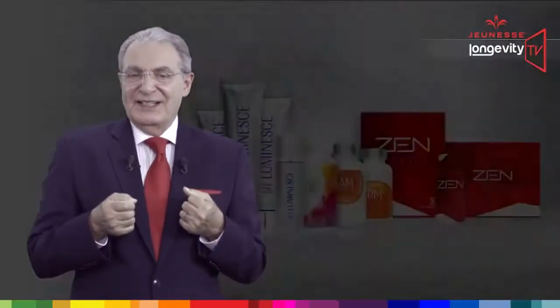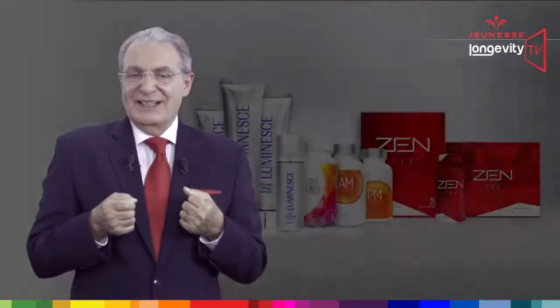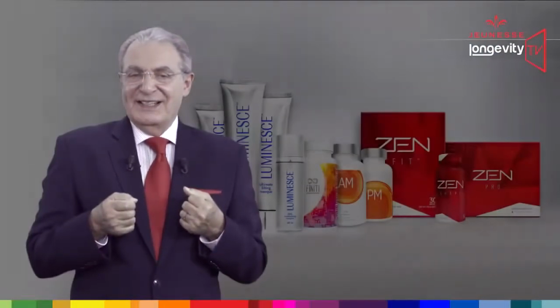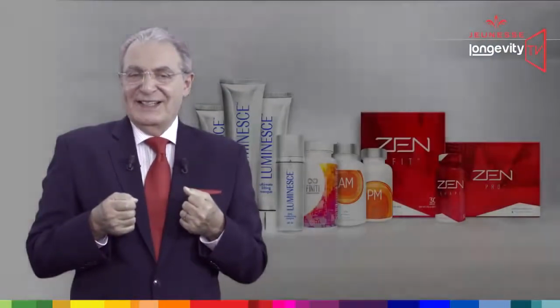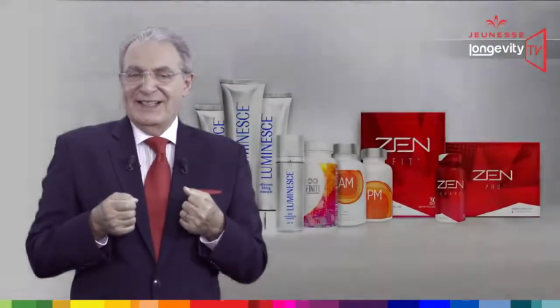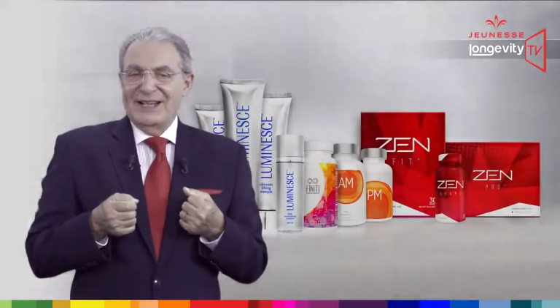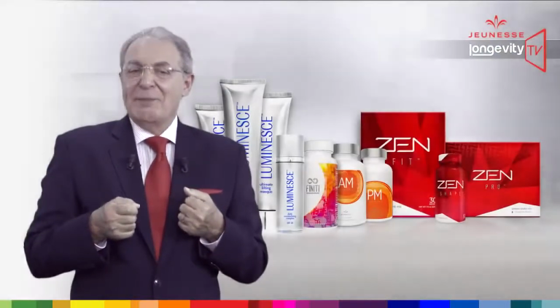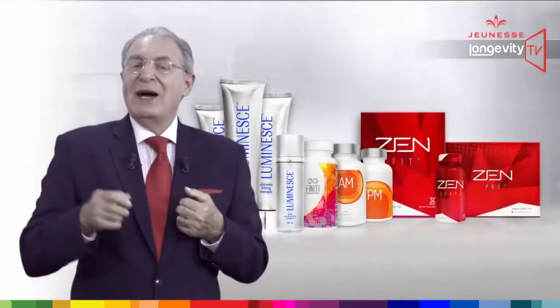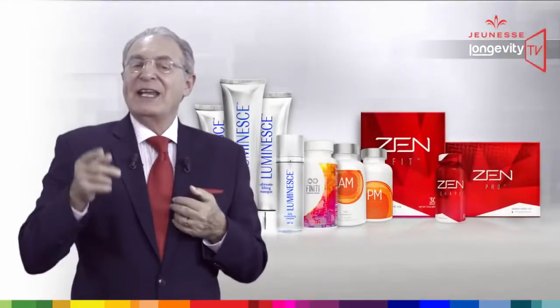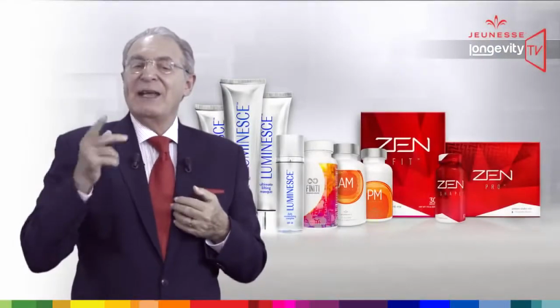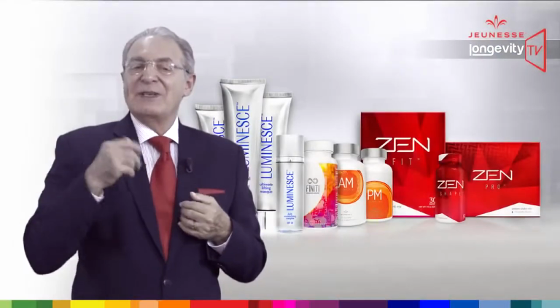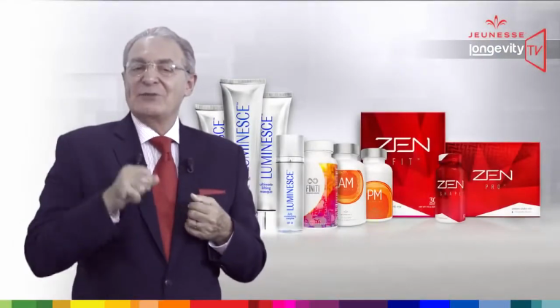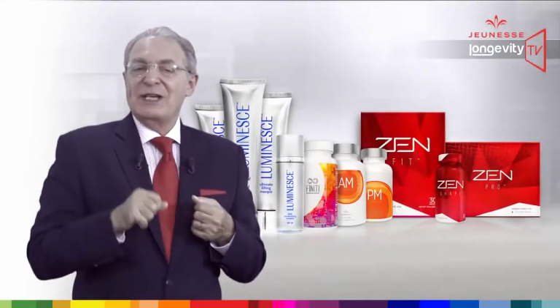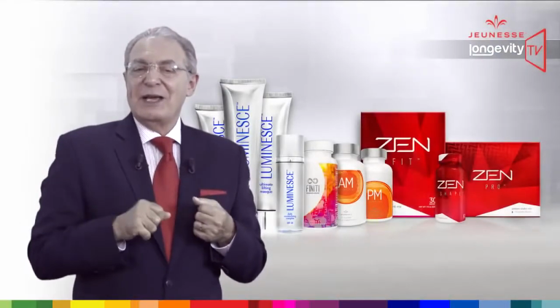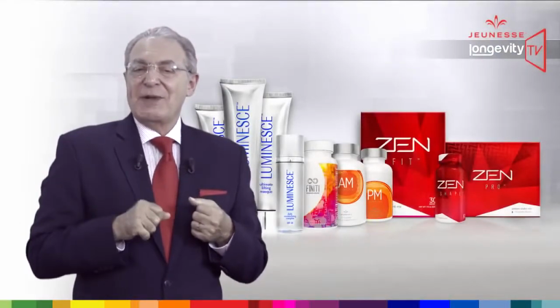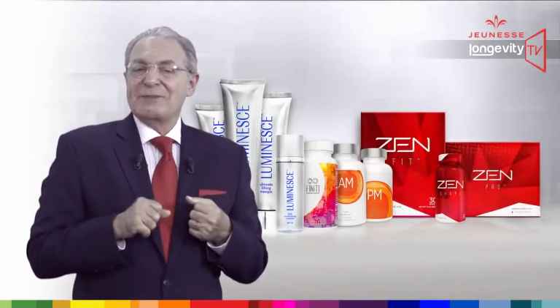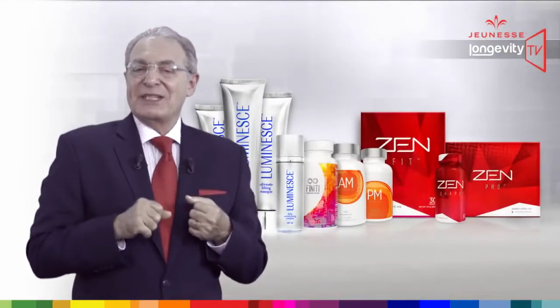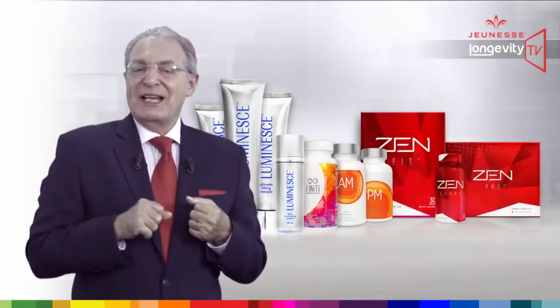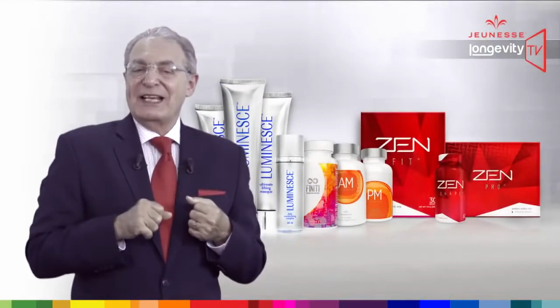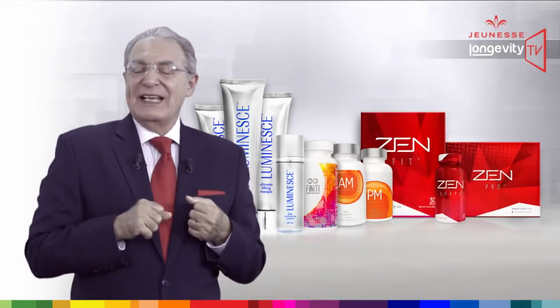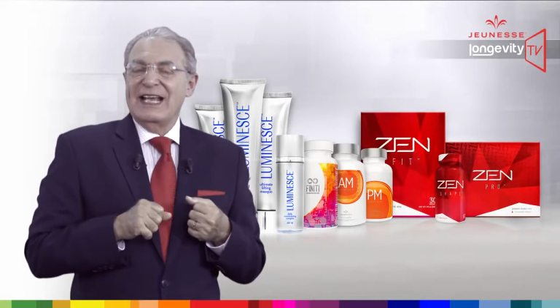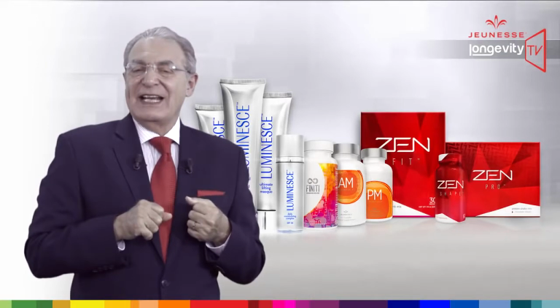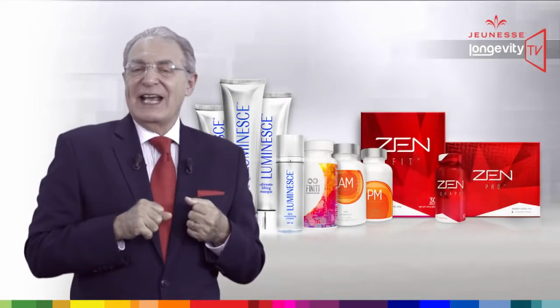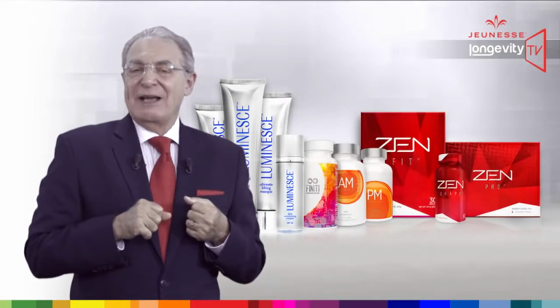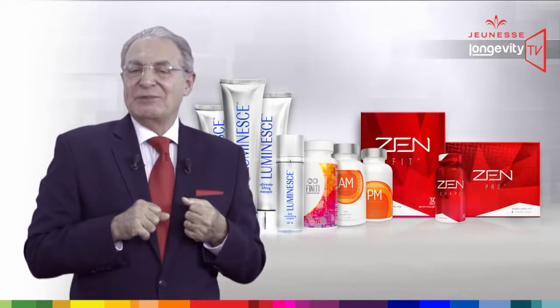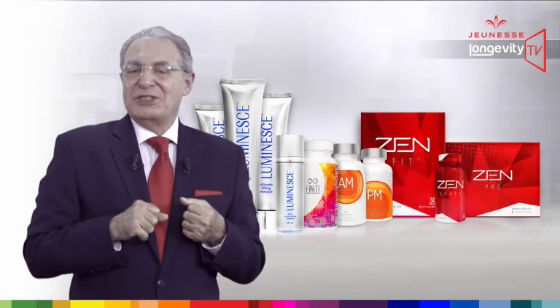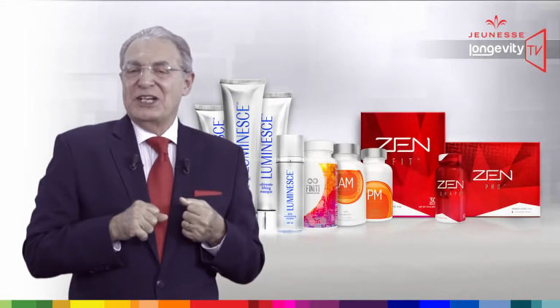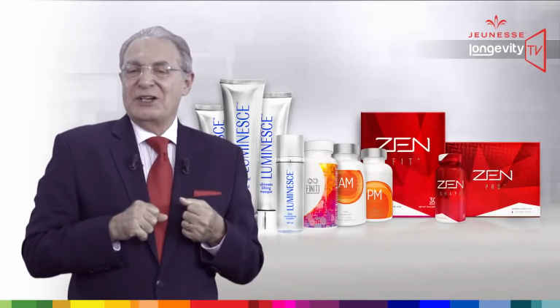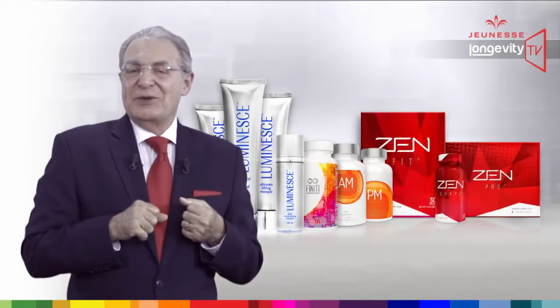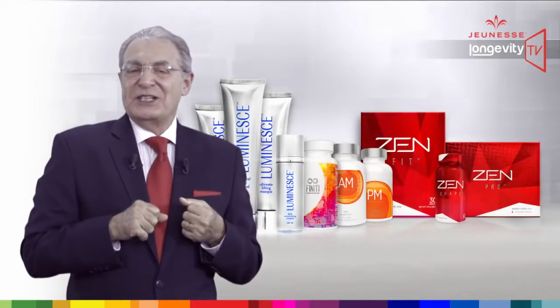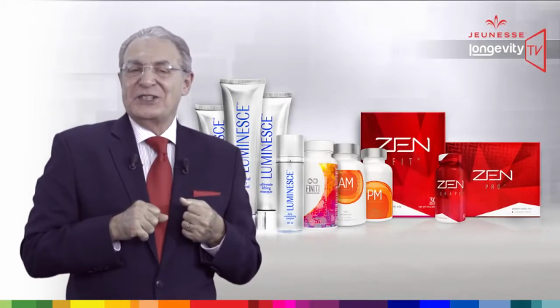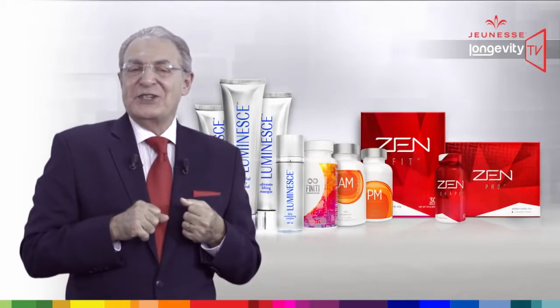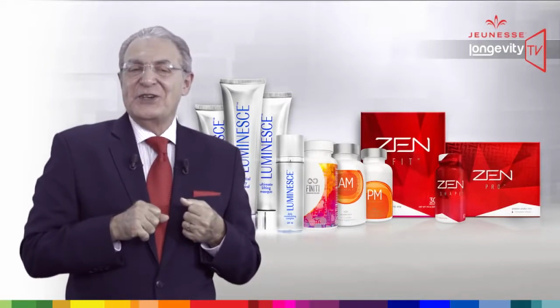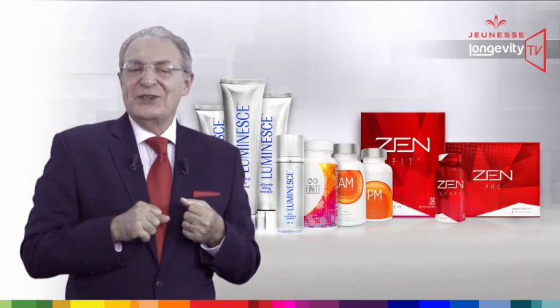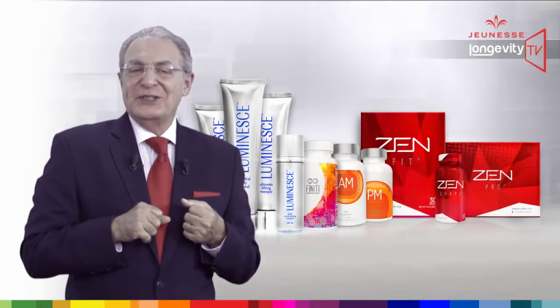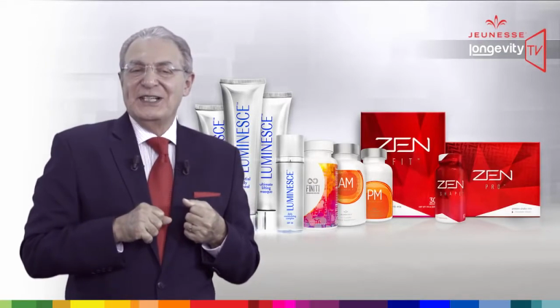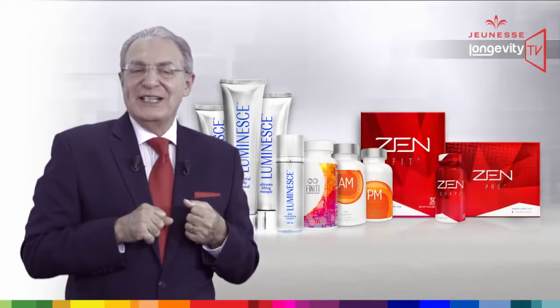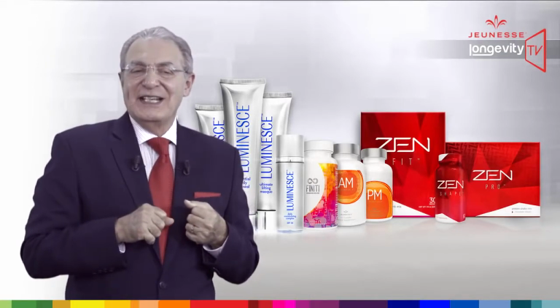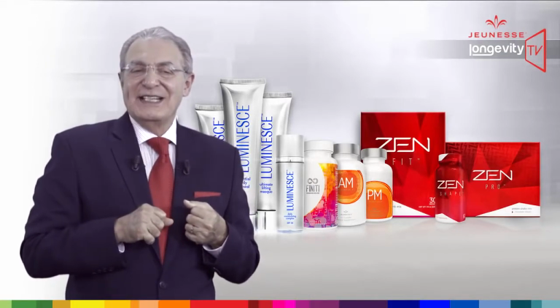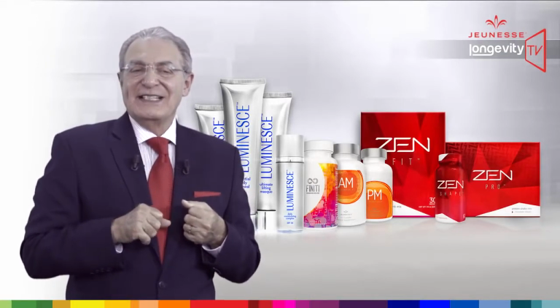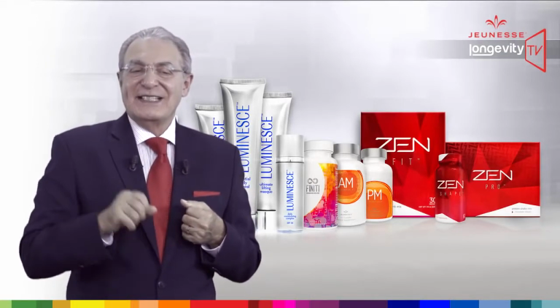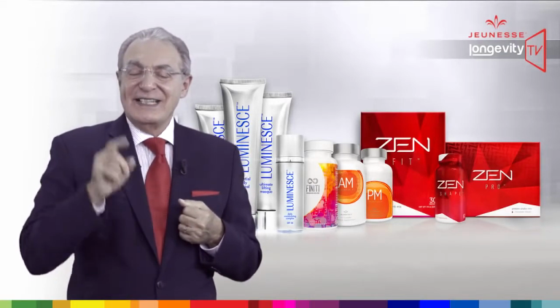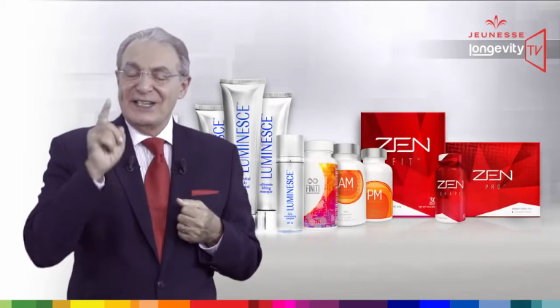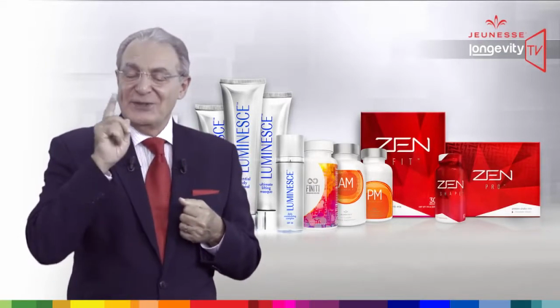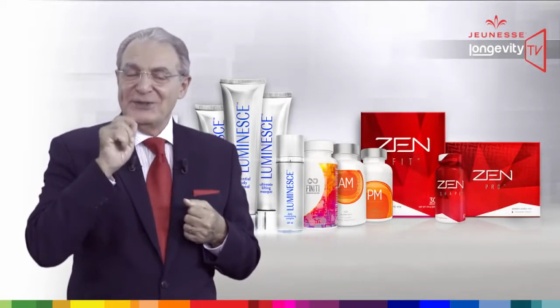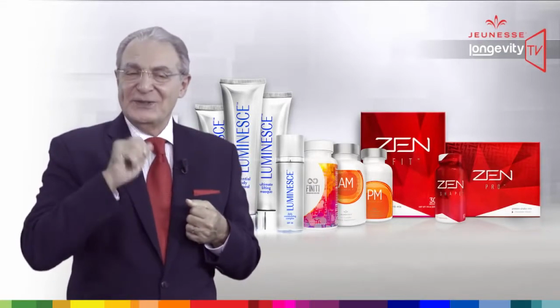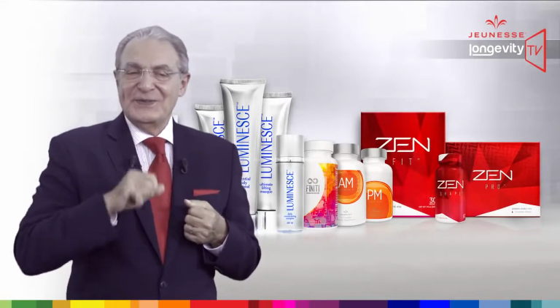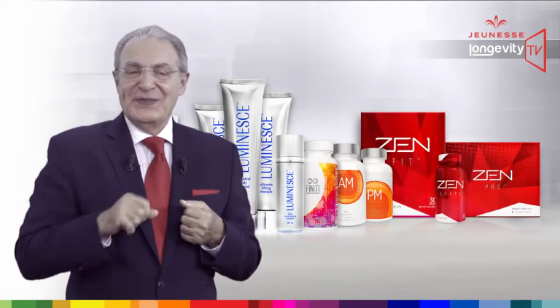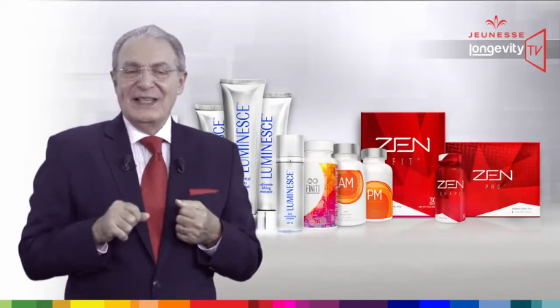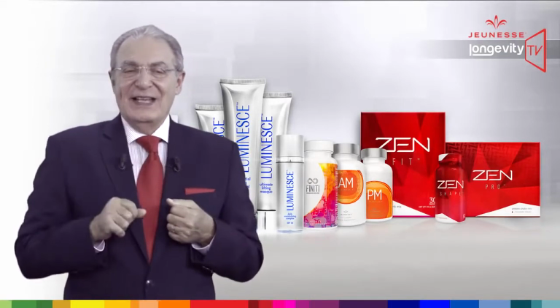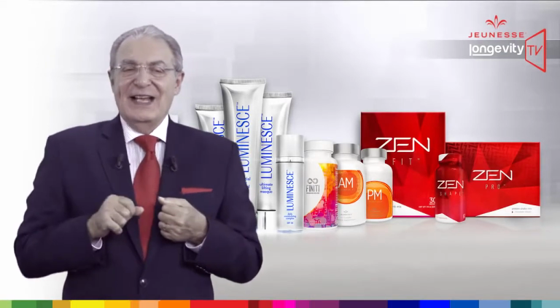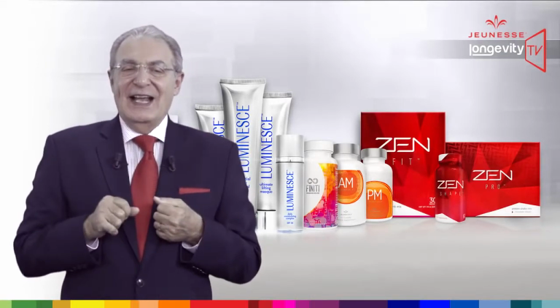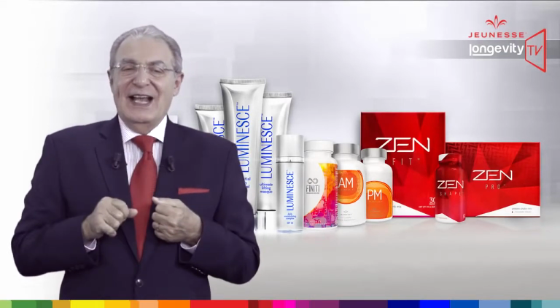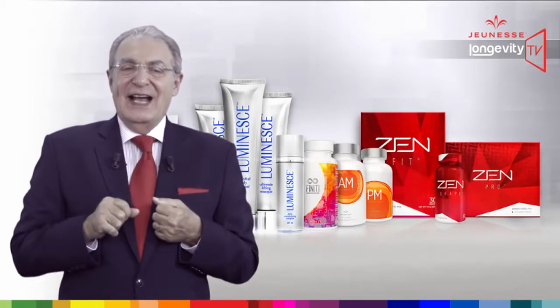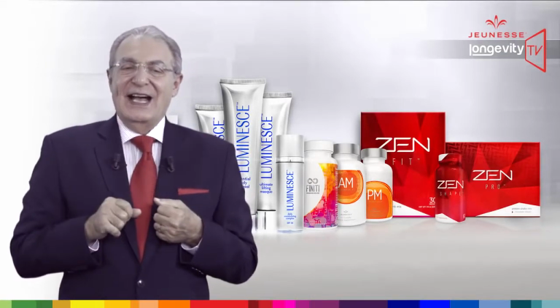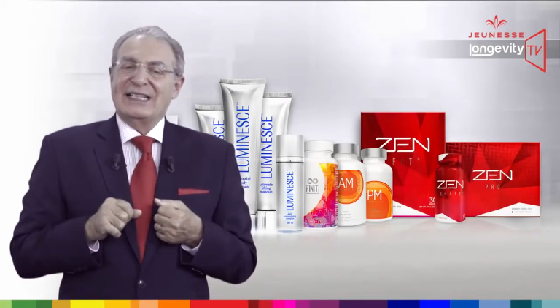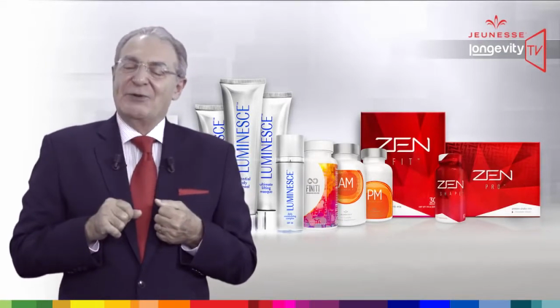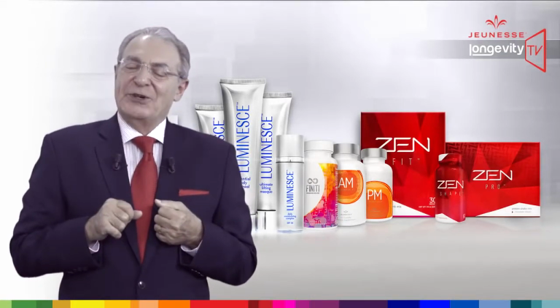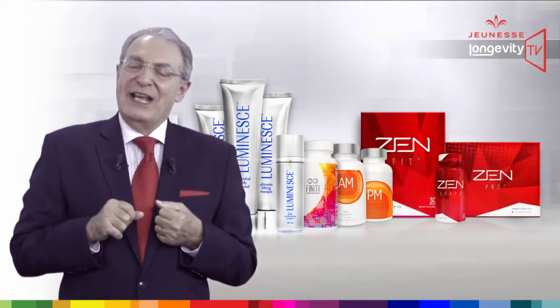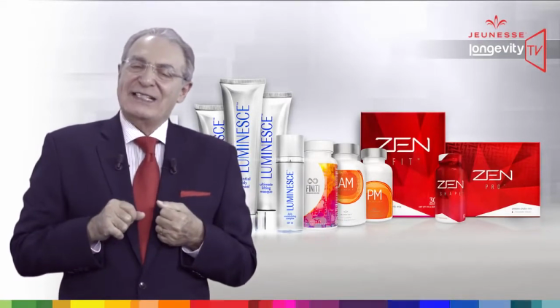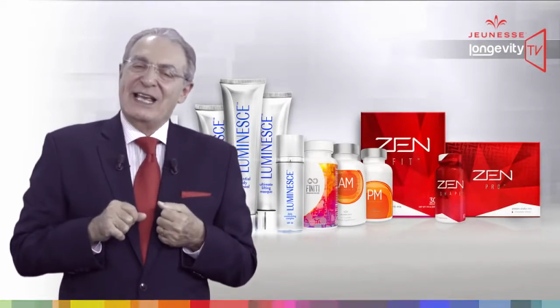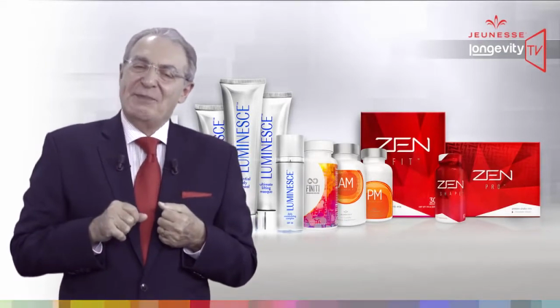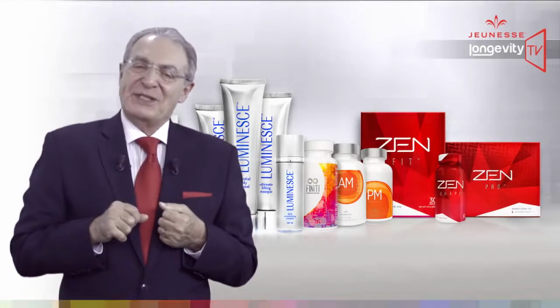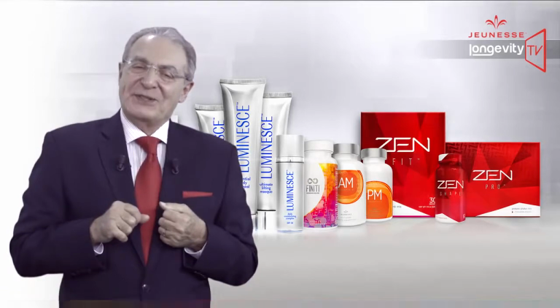My name is William Amsalag and I am Generation Young. See you at our next episode.